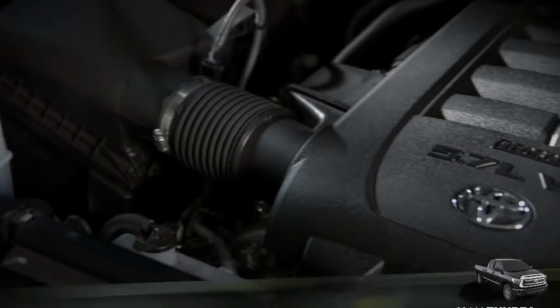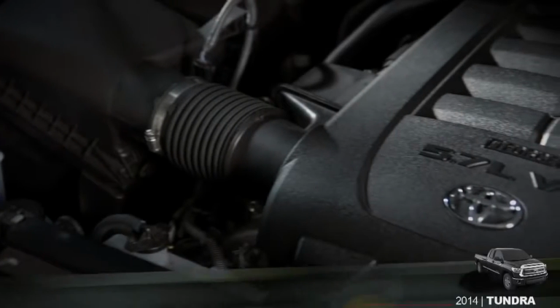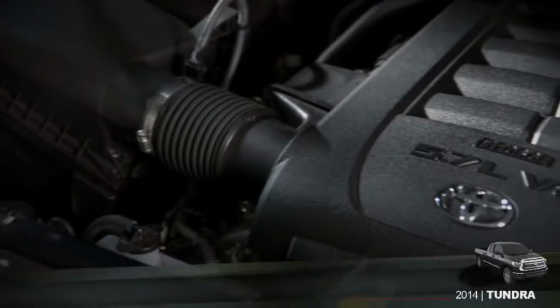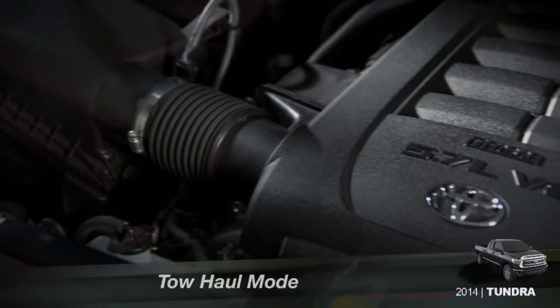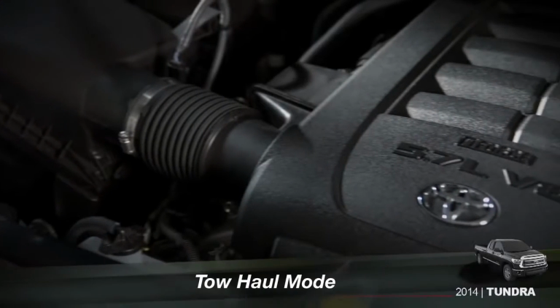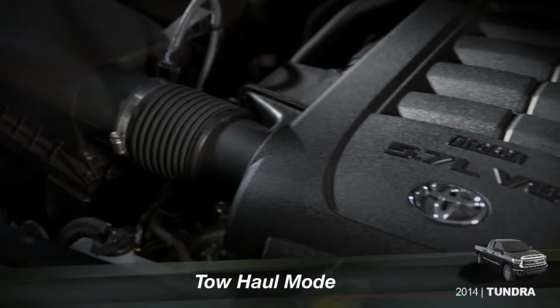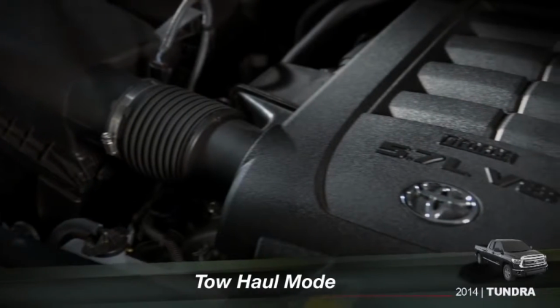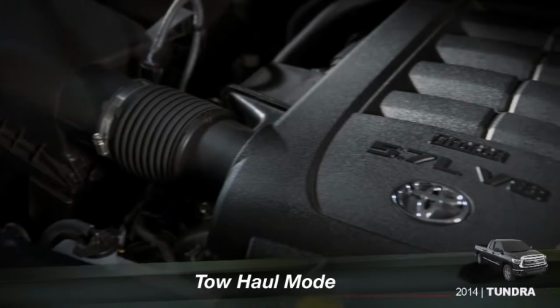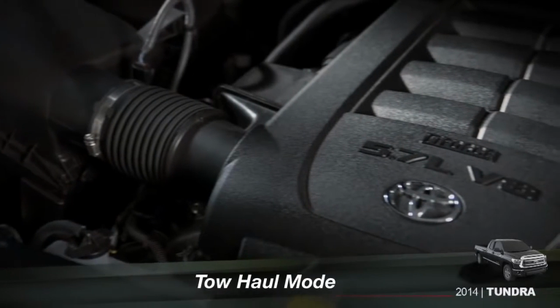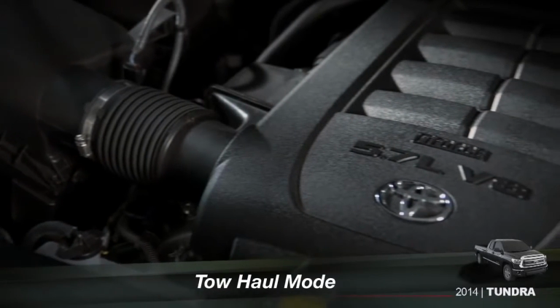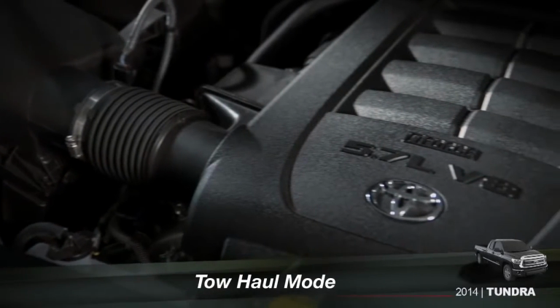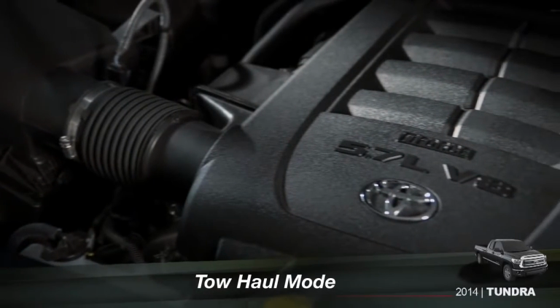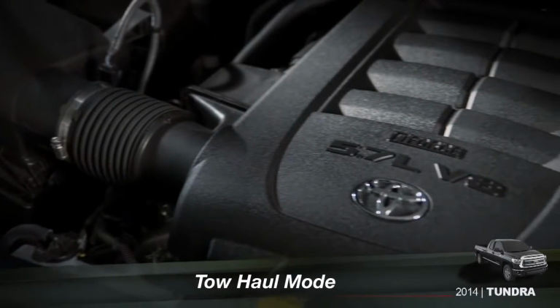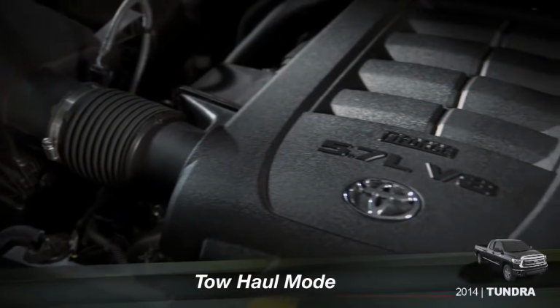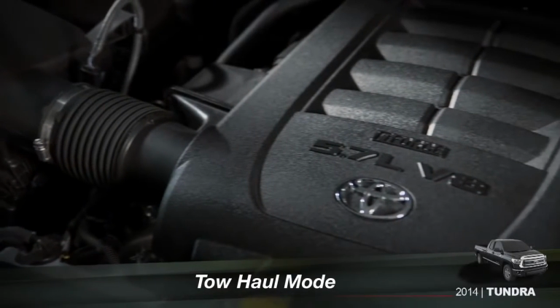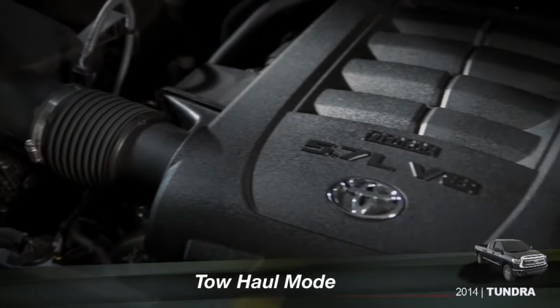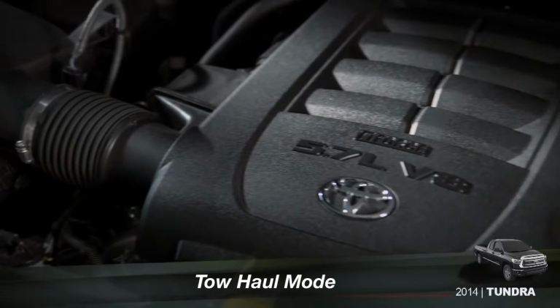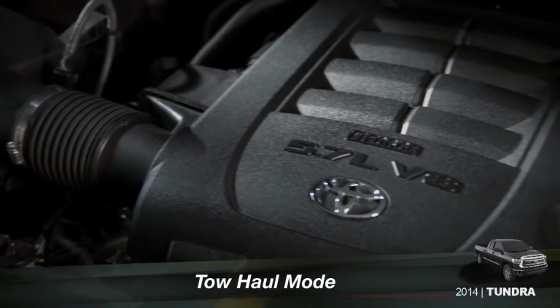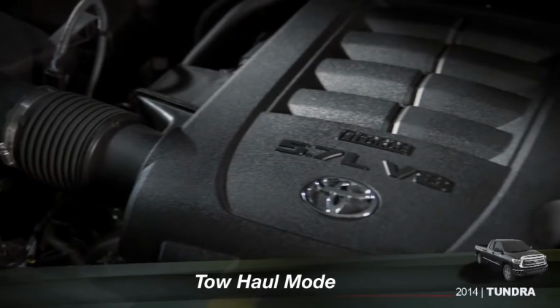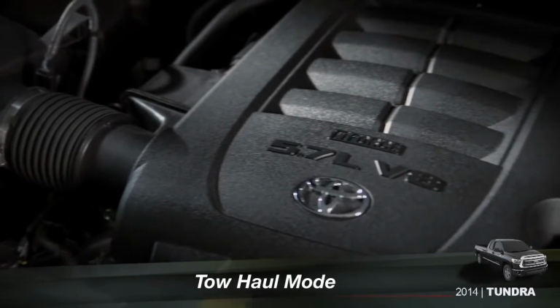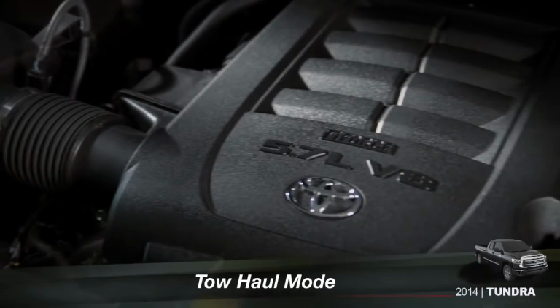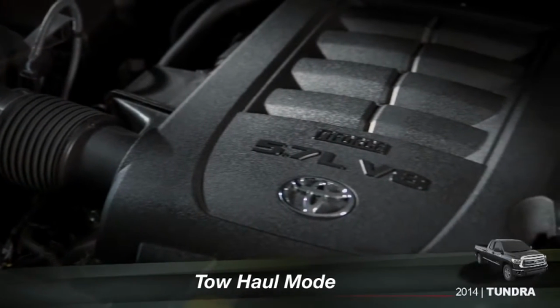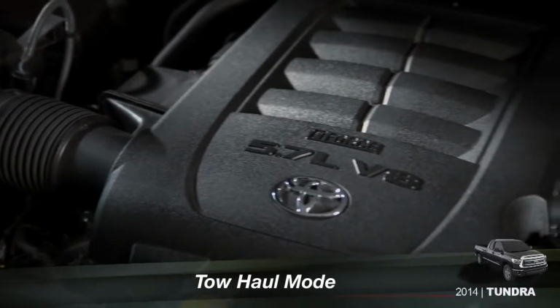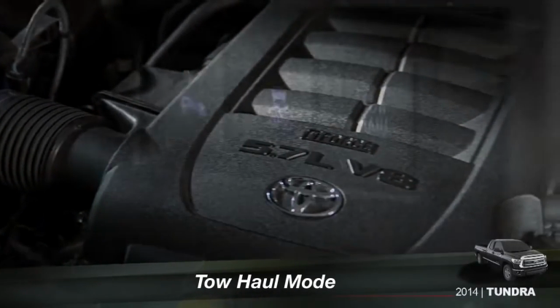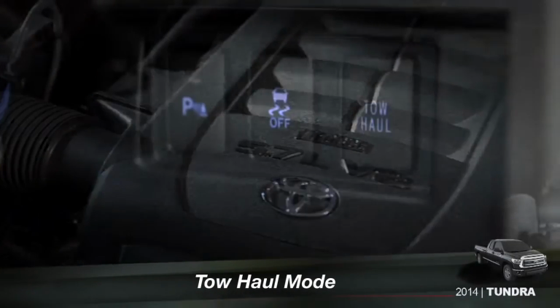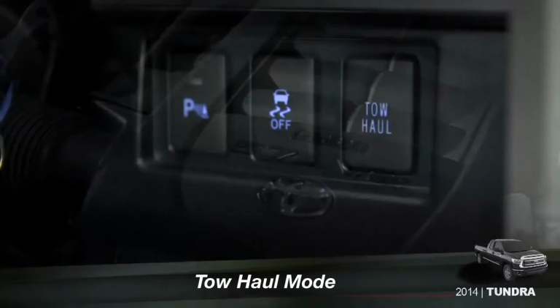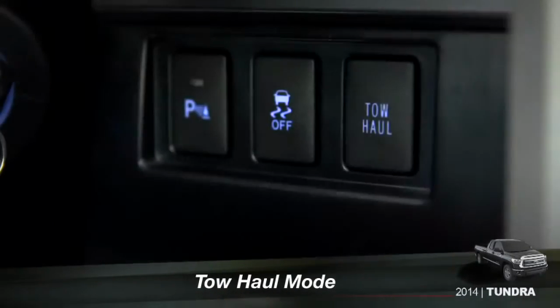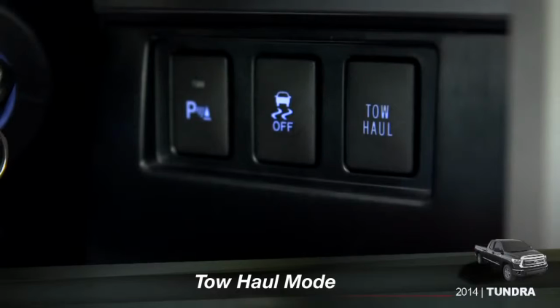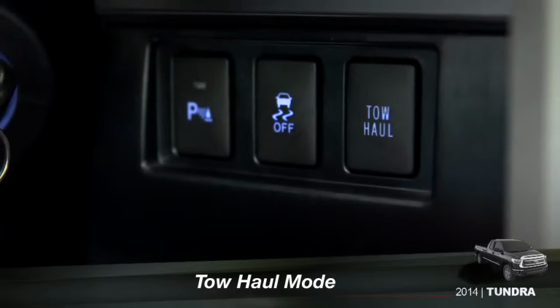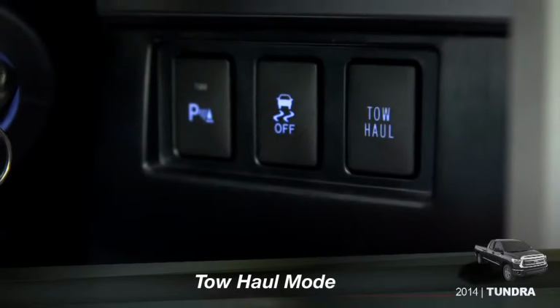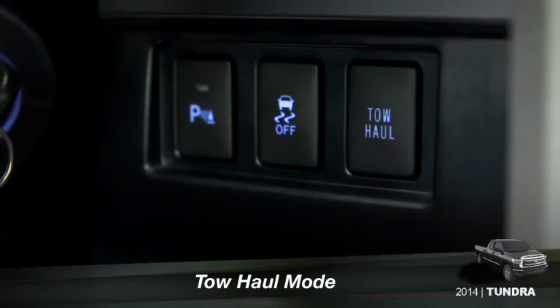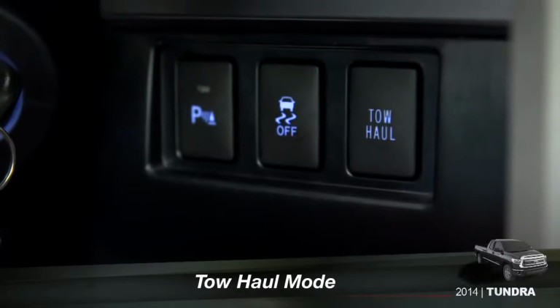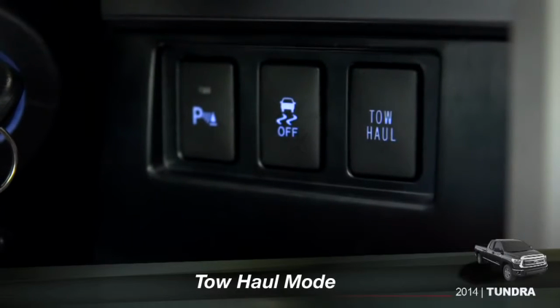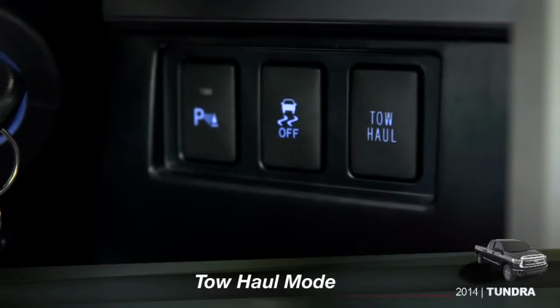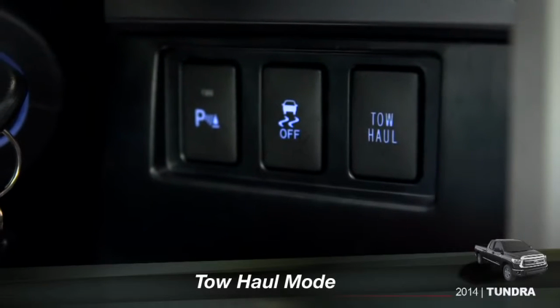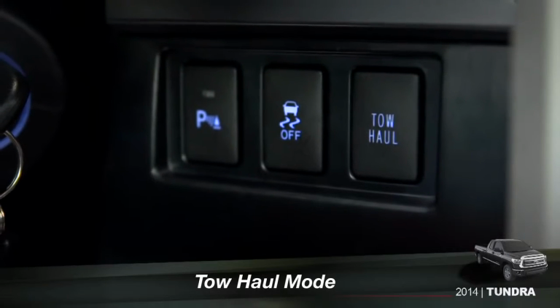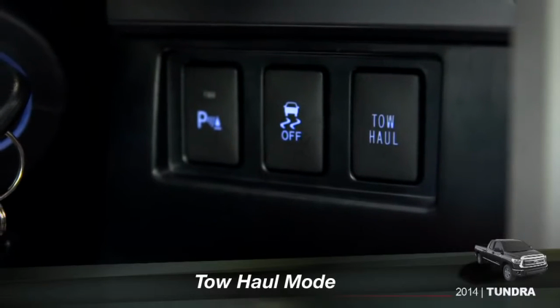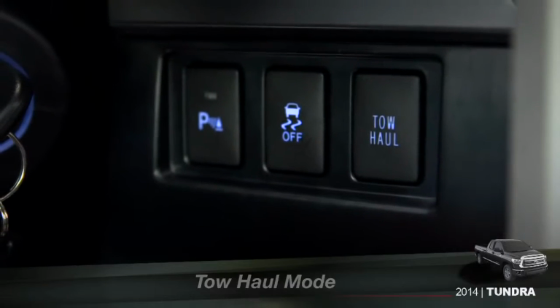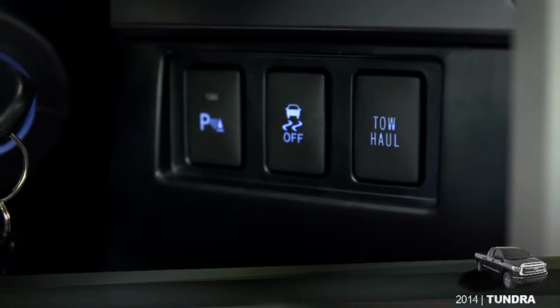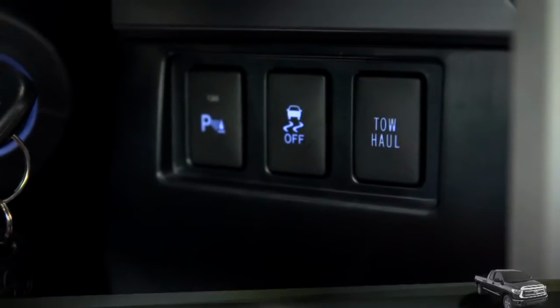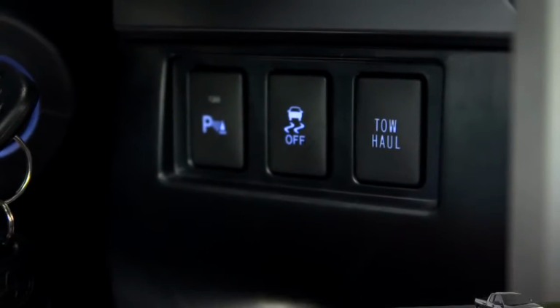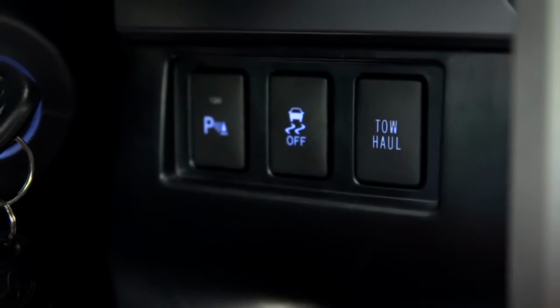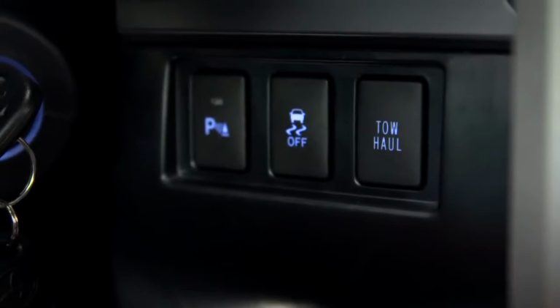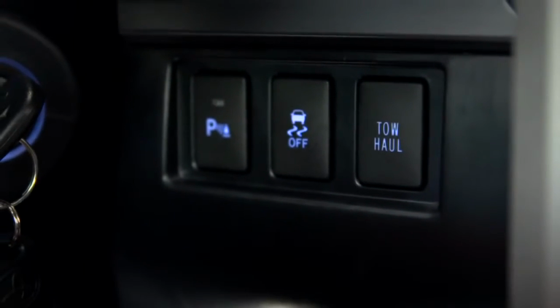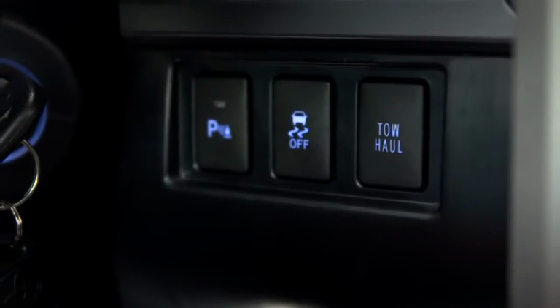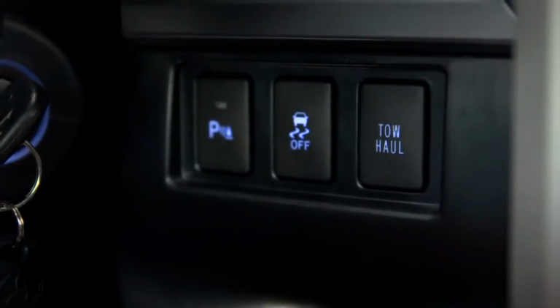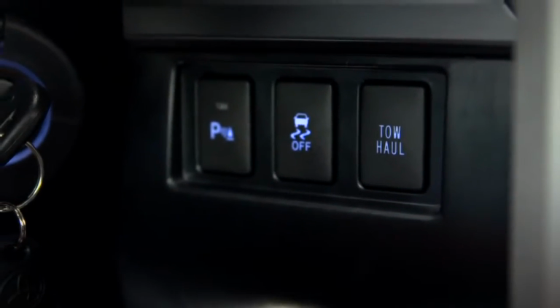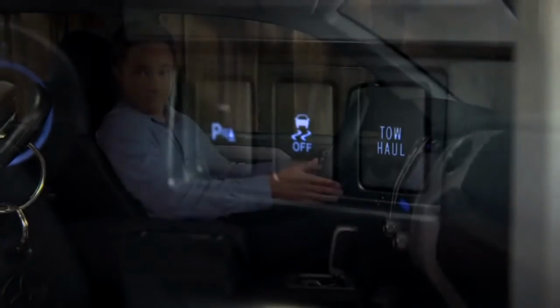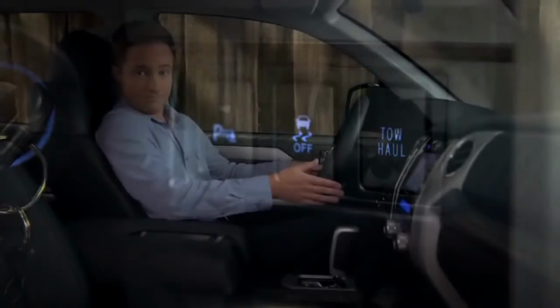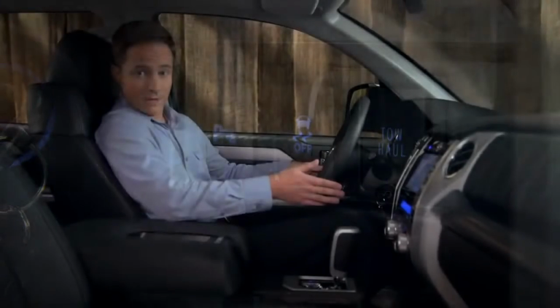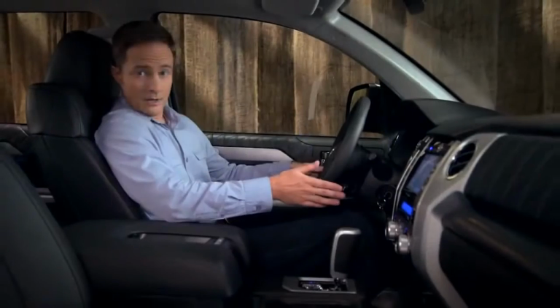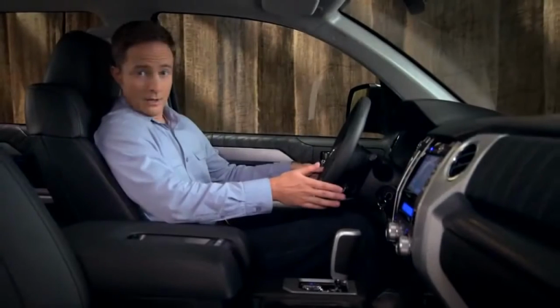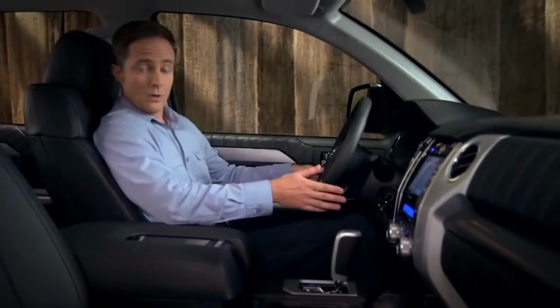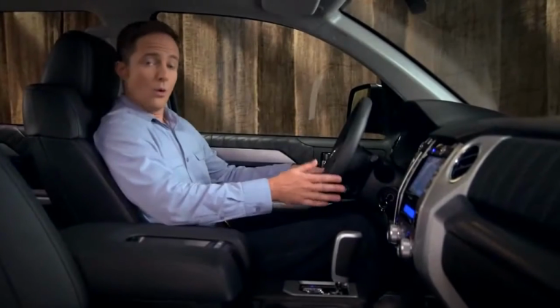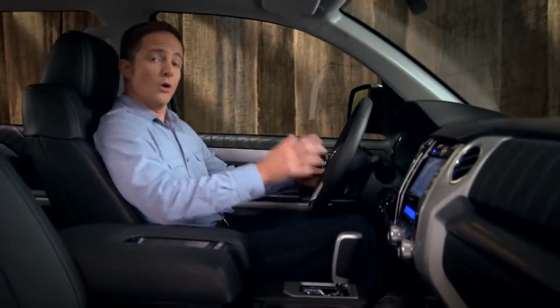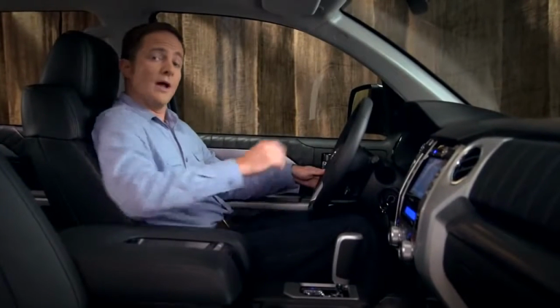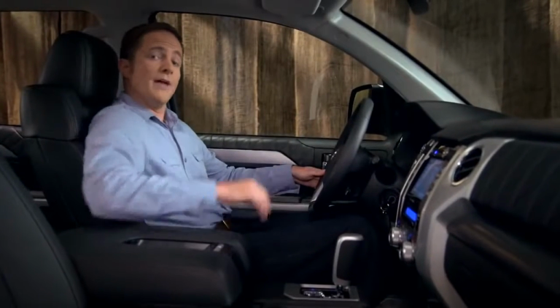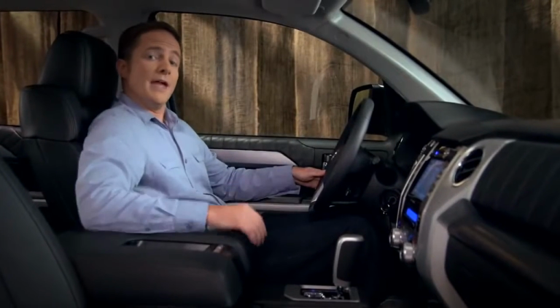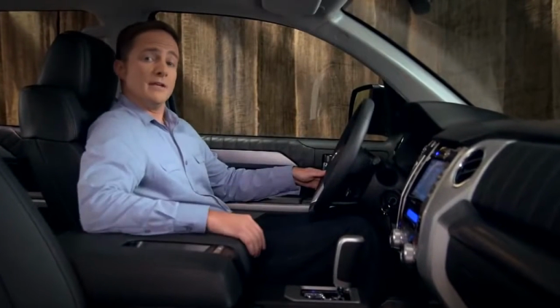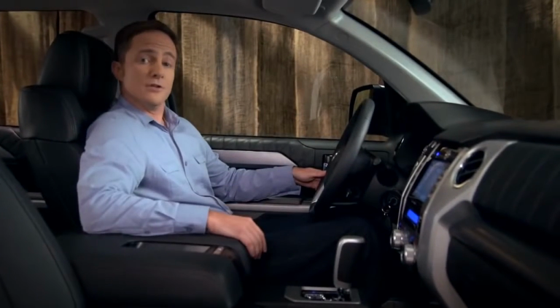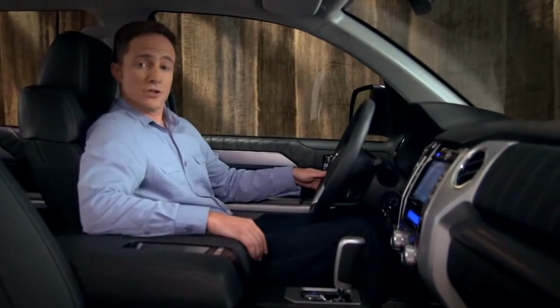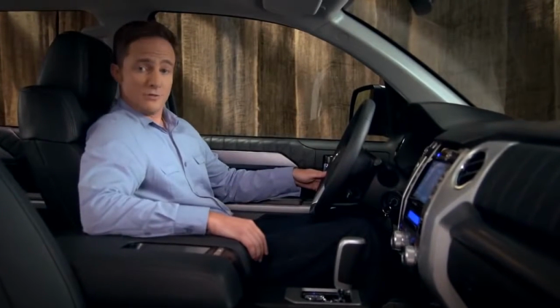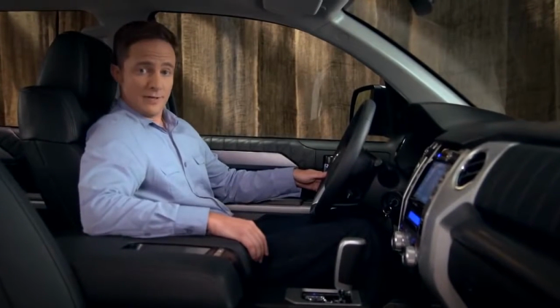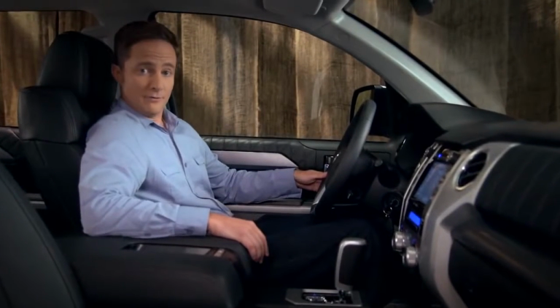Tundra models with the 5.7 liter V8 engine include a tow haul button to the right of the steering column or on the end of the shift lever.